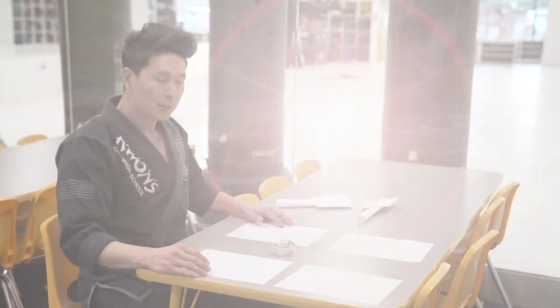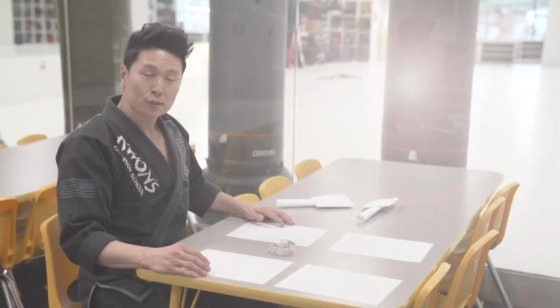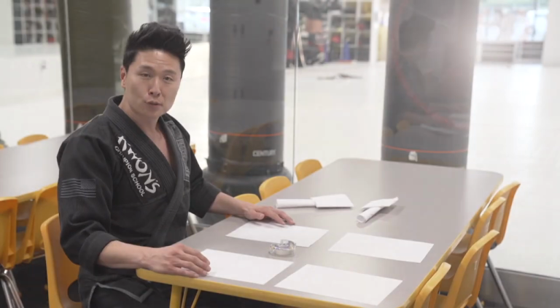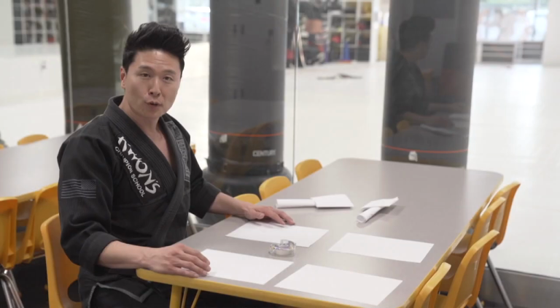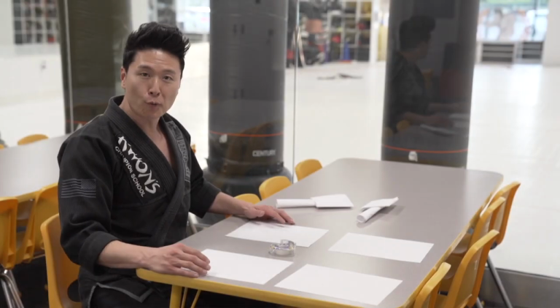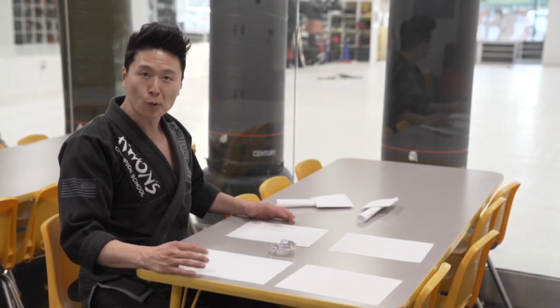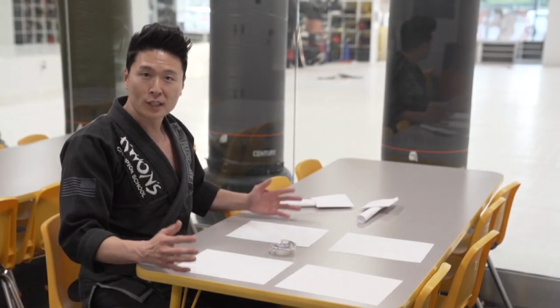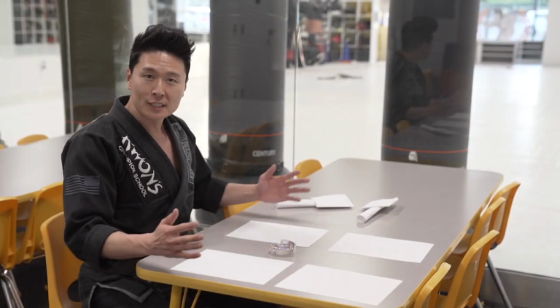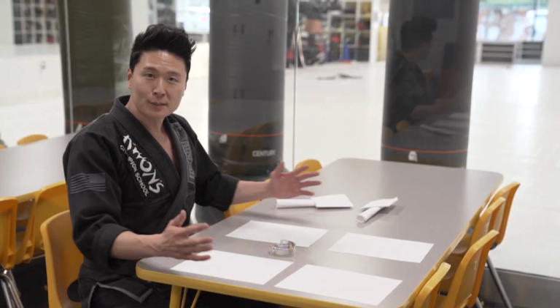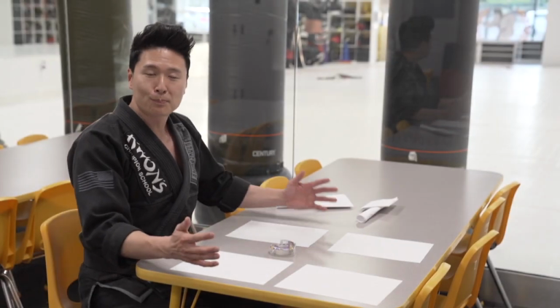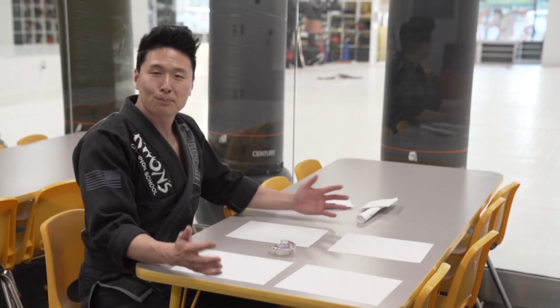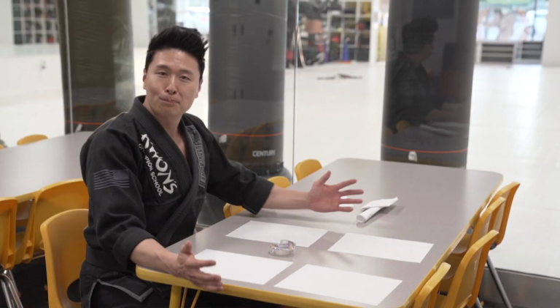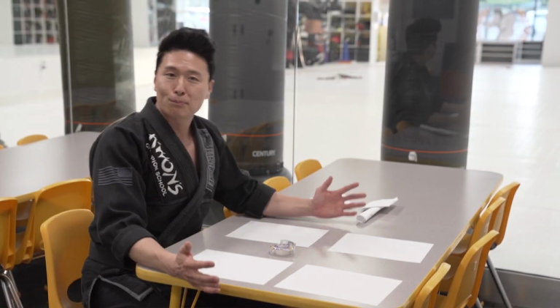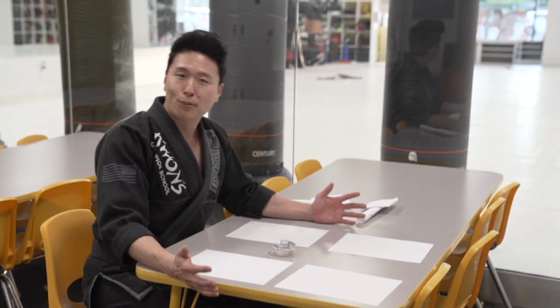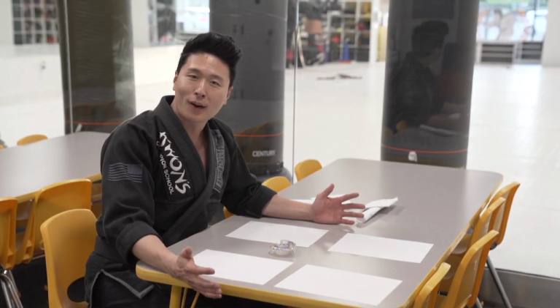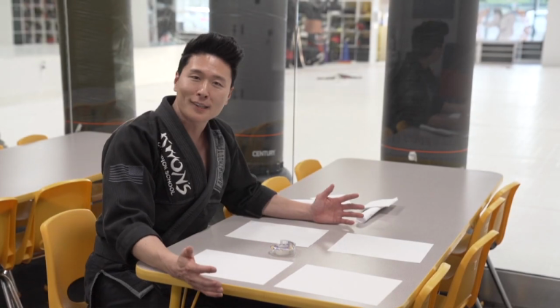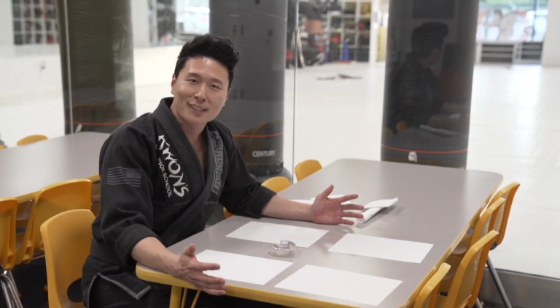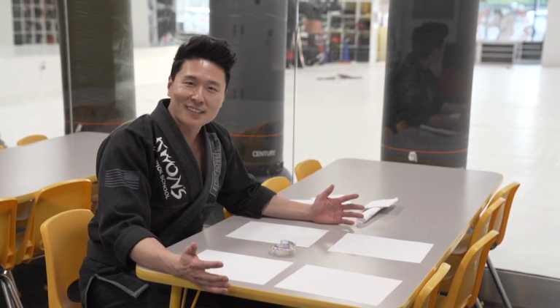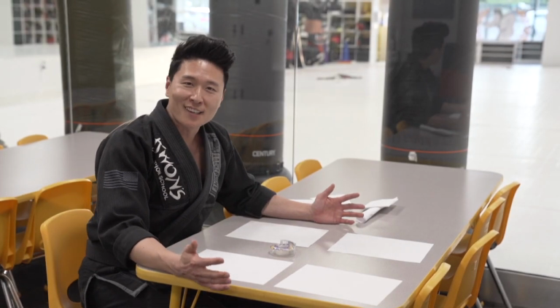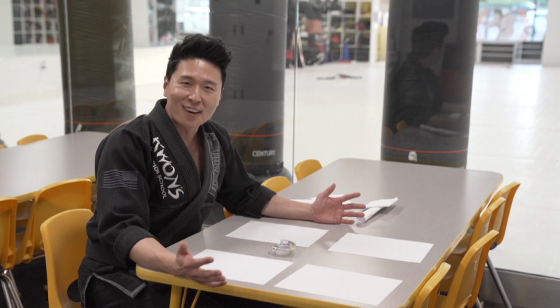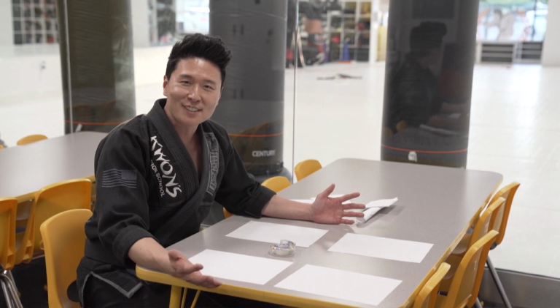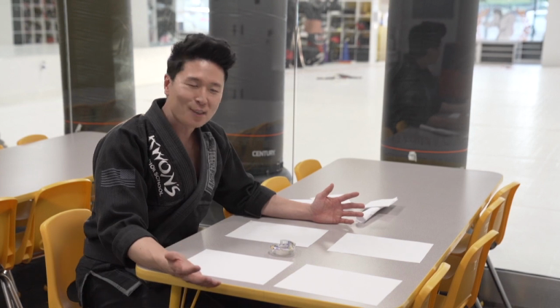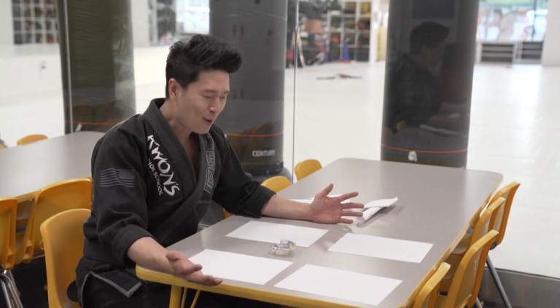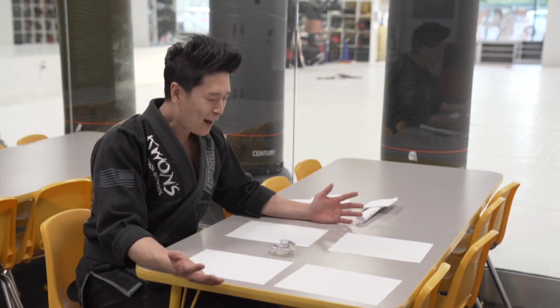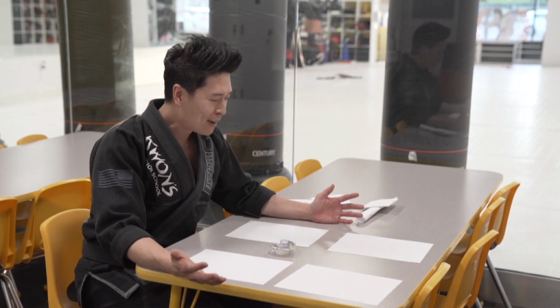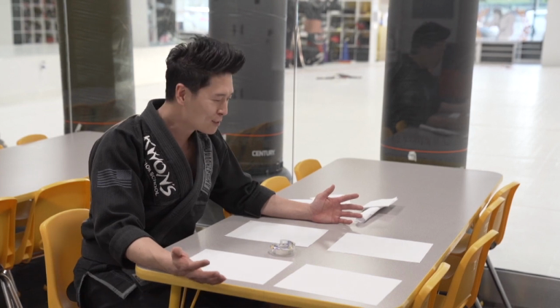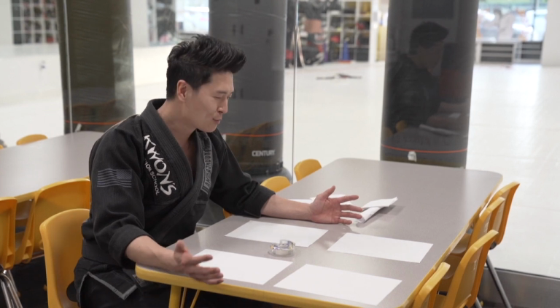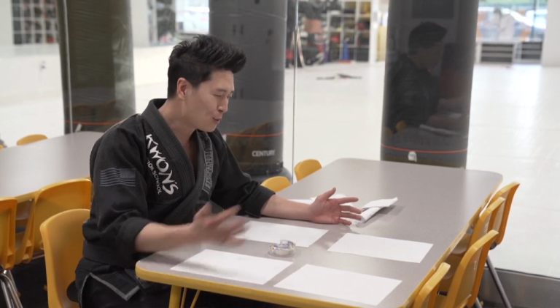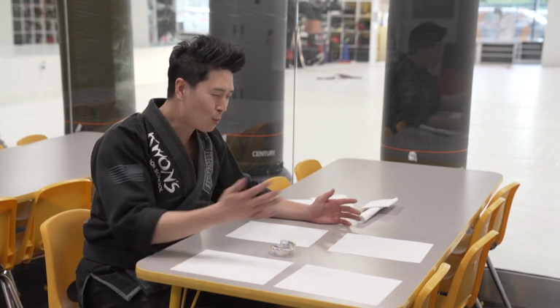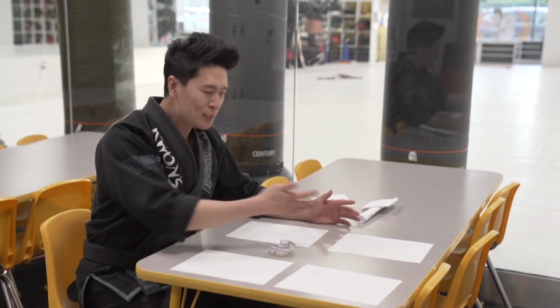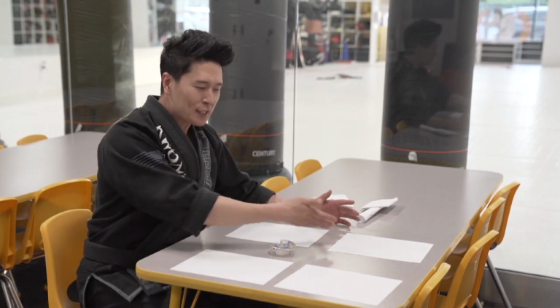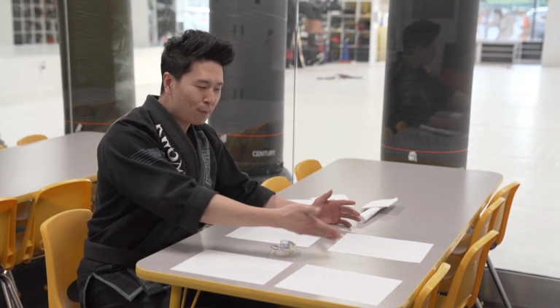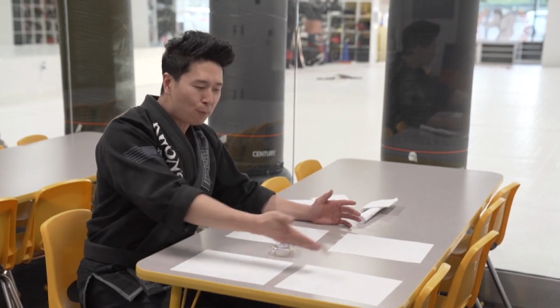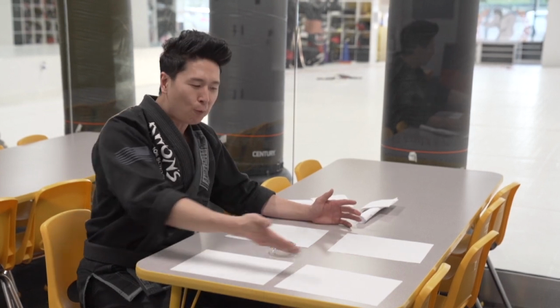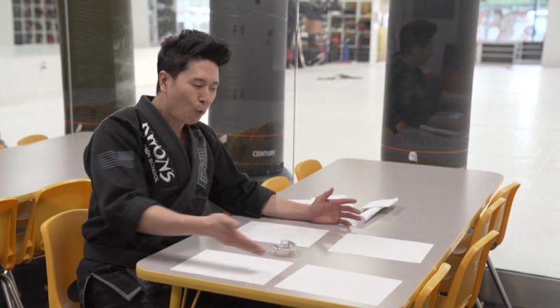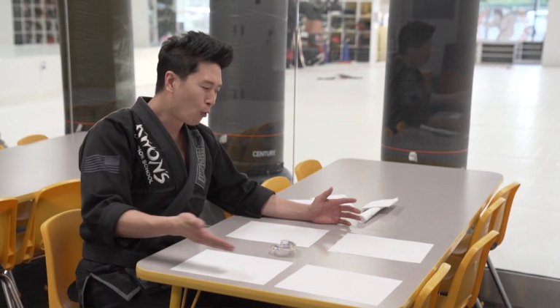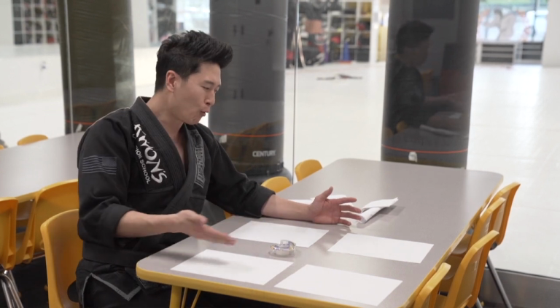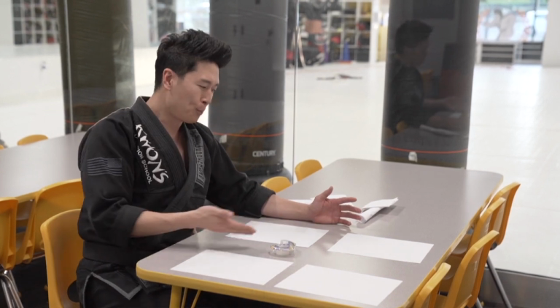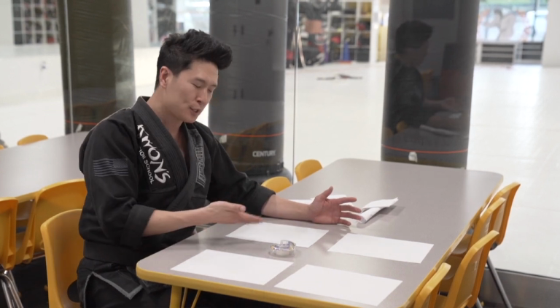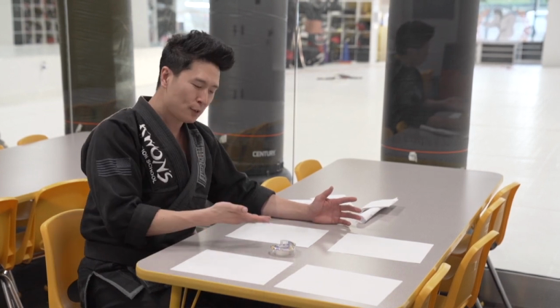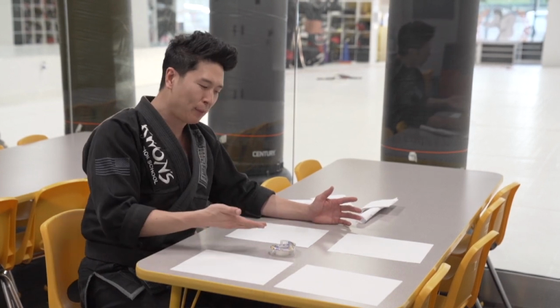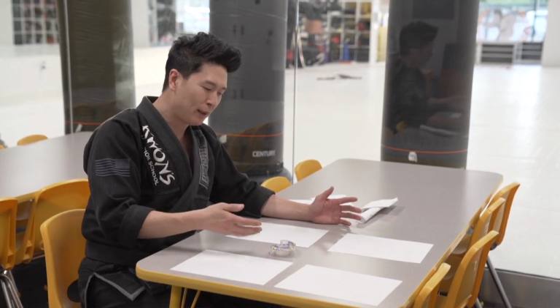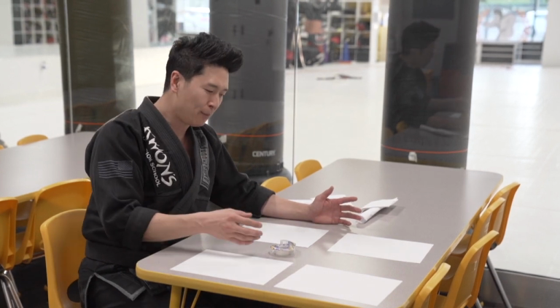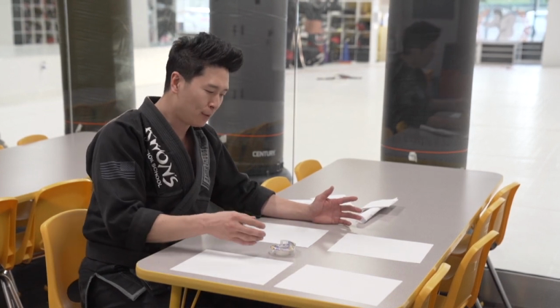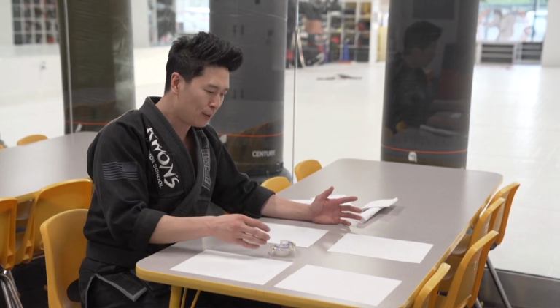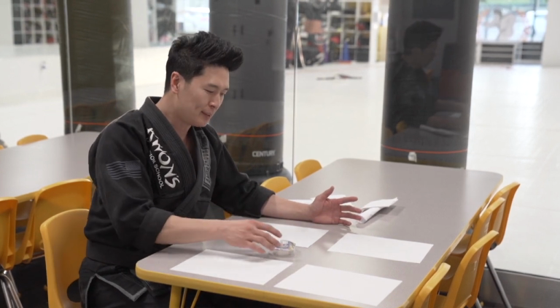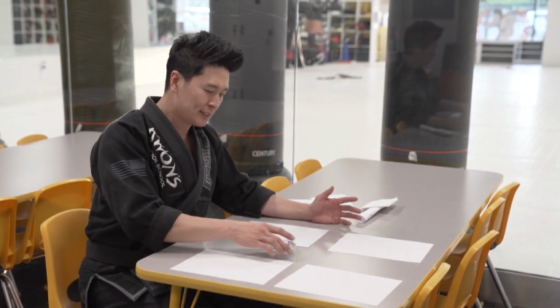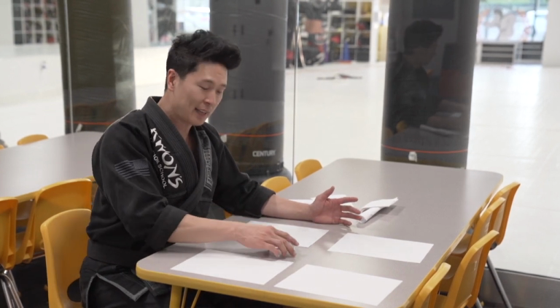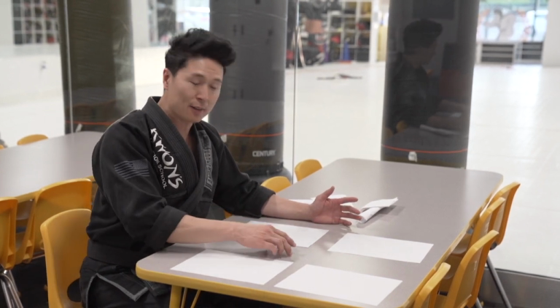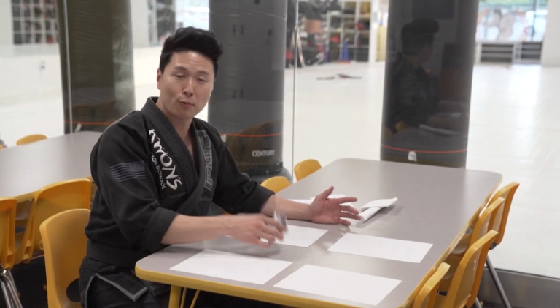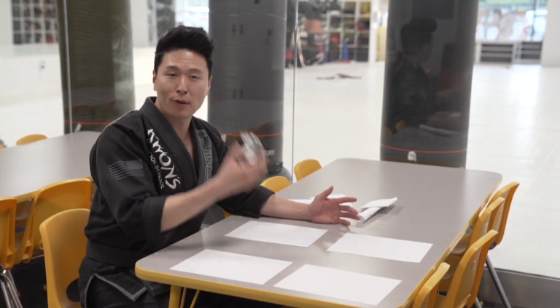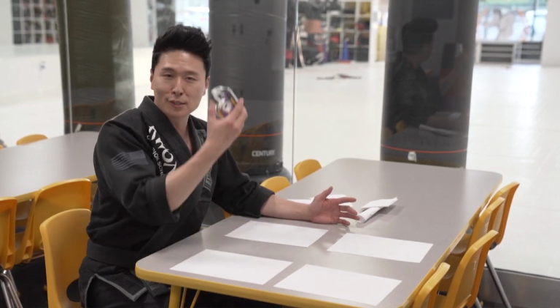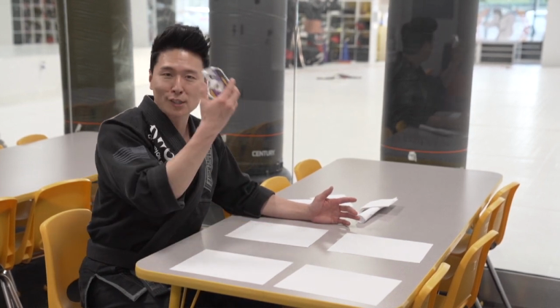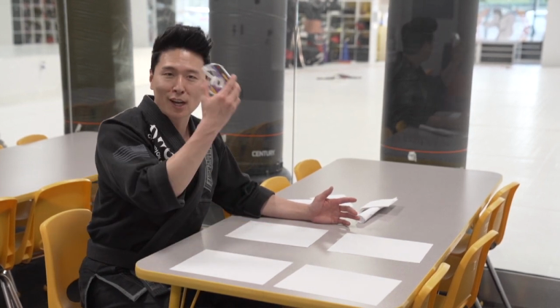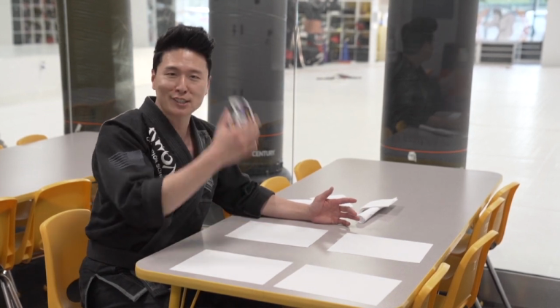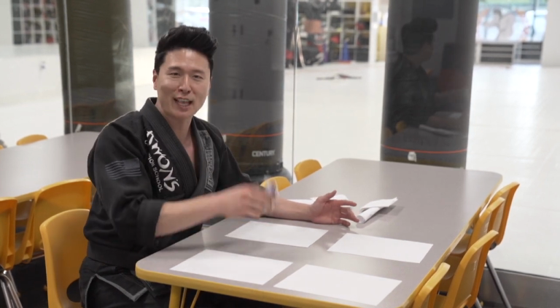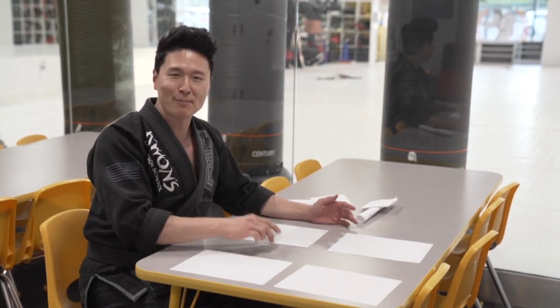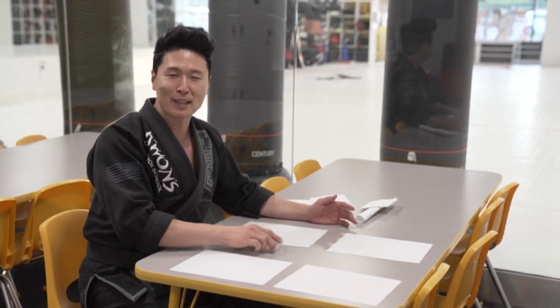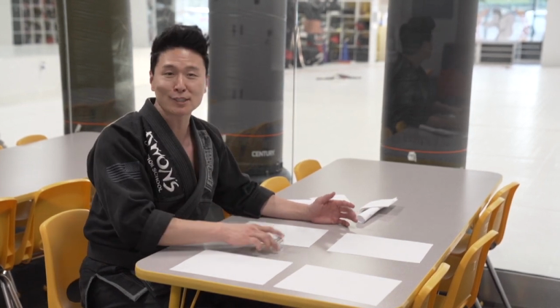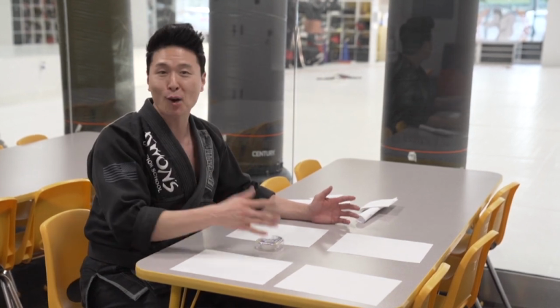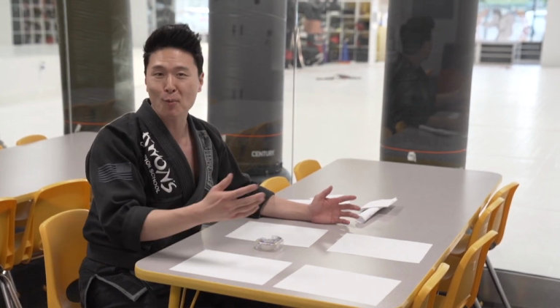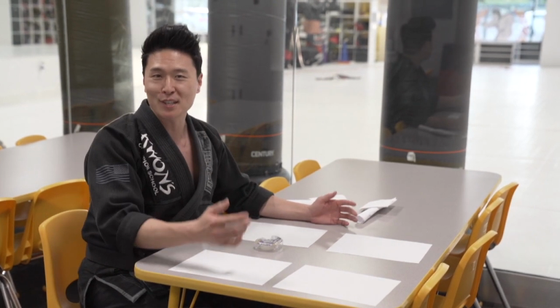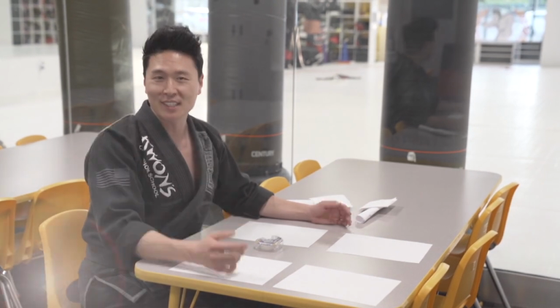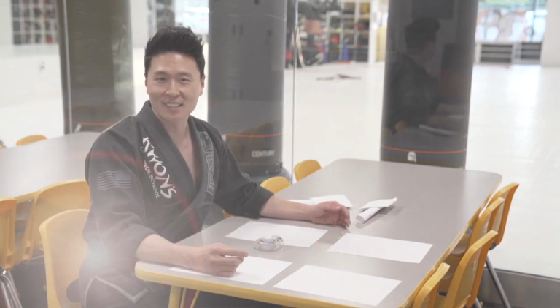For this arts and crafts project we only need four pieces of paper and one scotch tape. That's all we need.